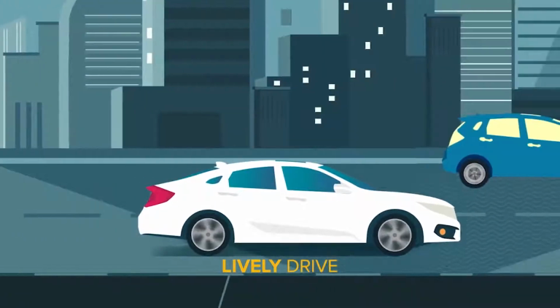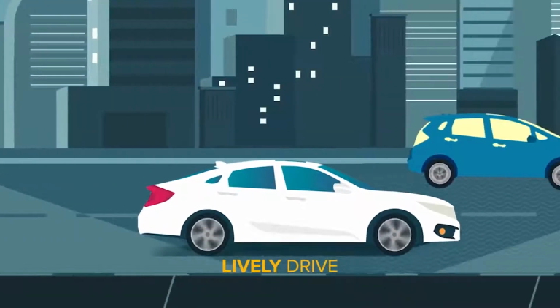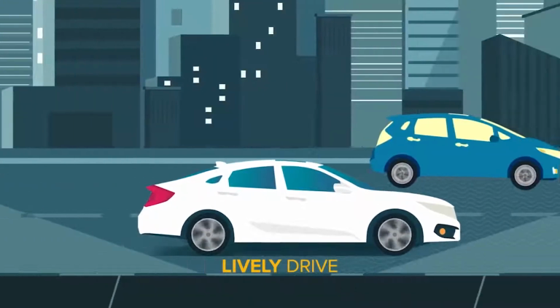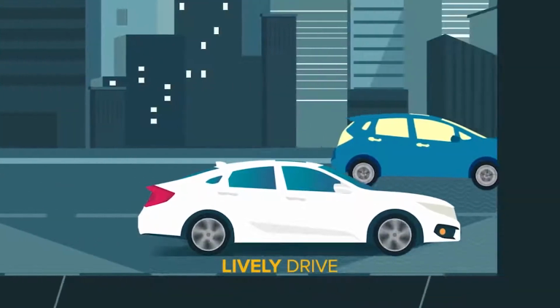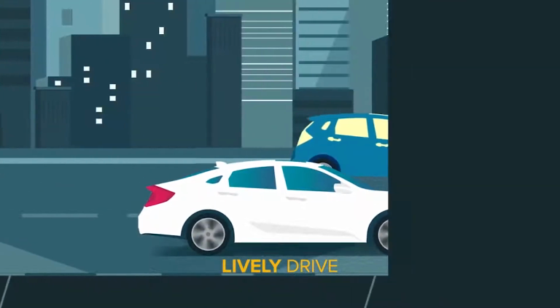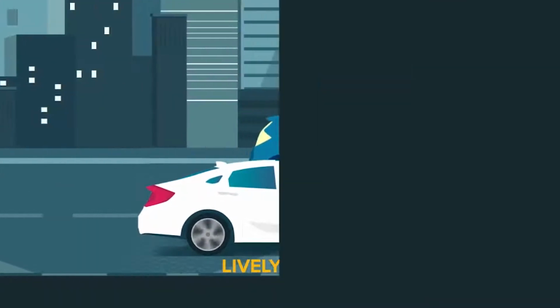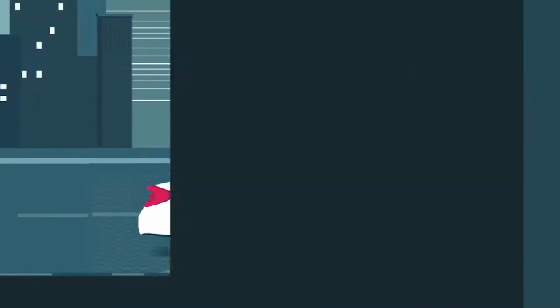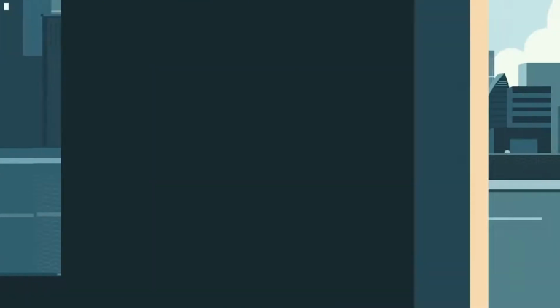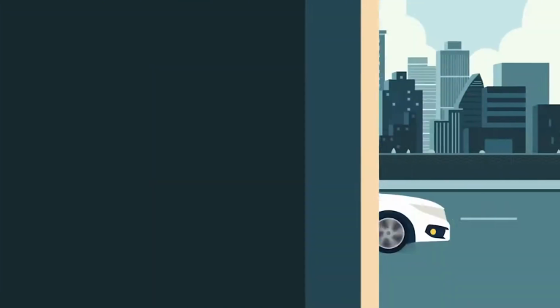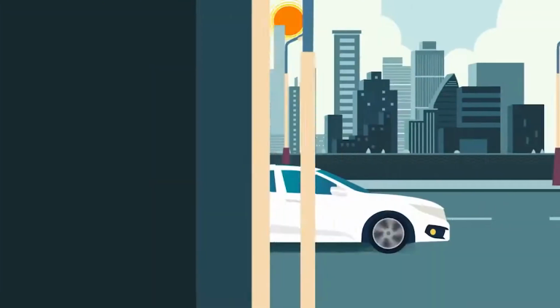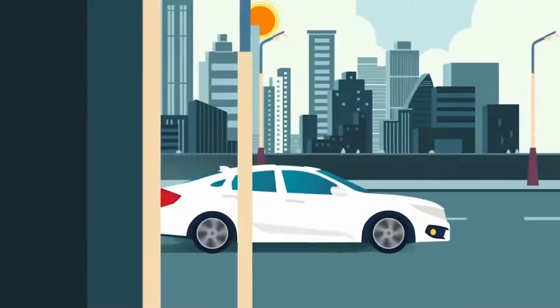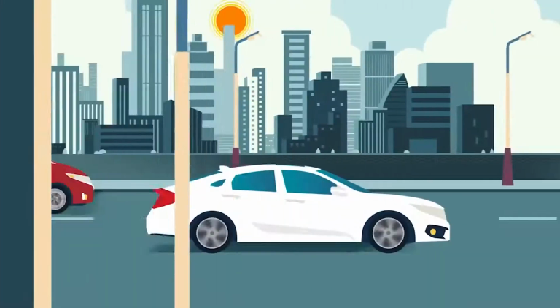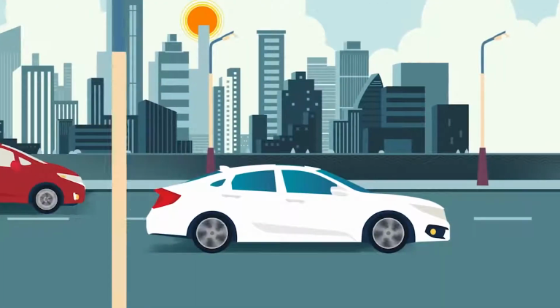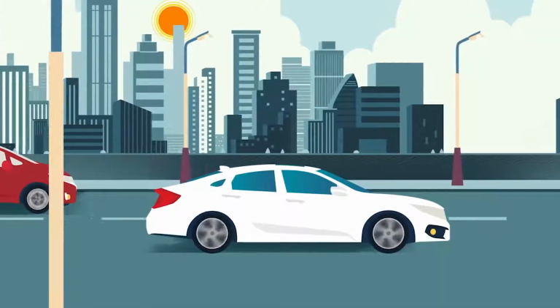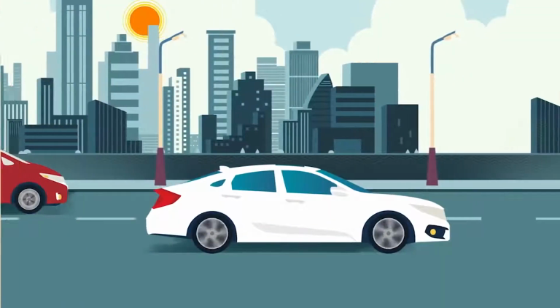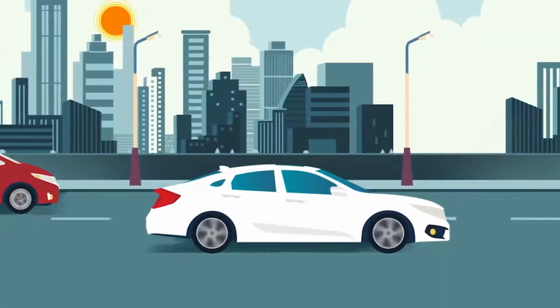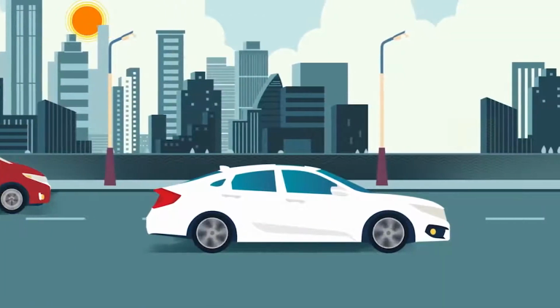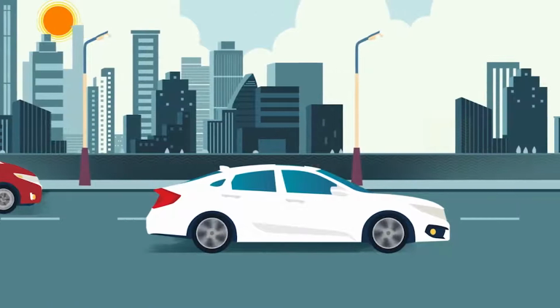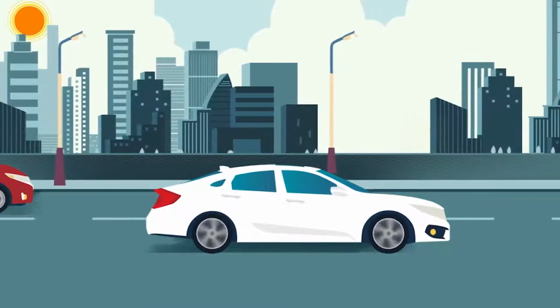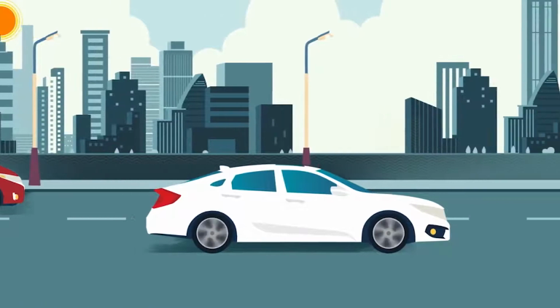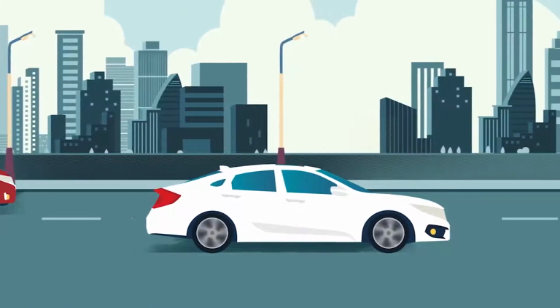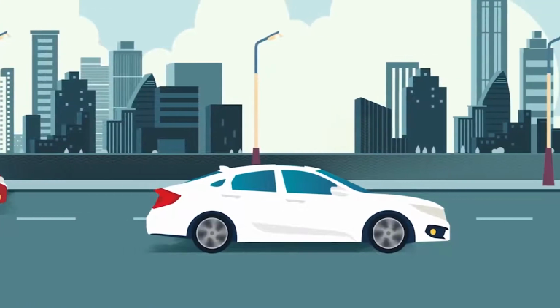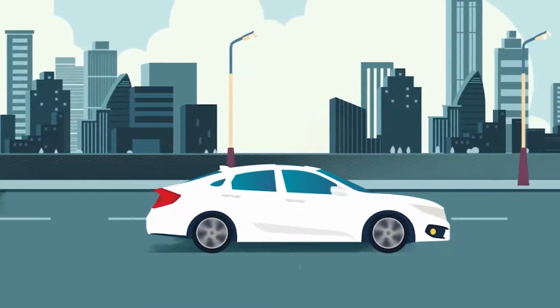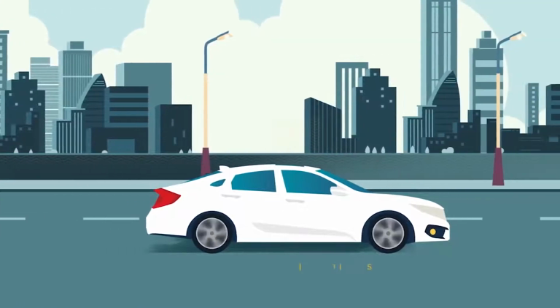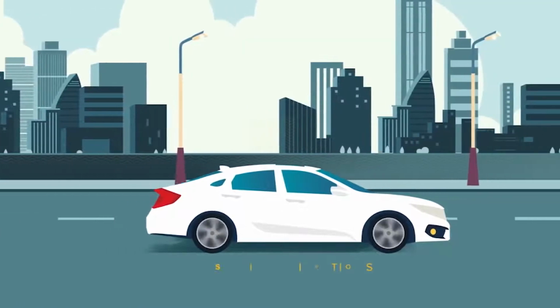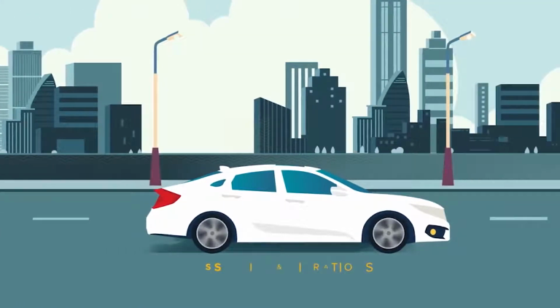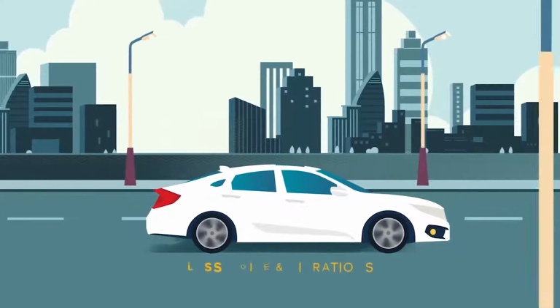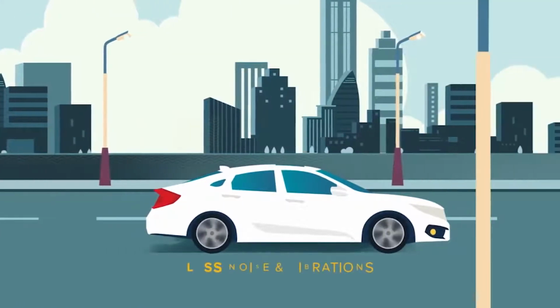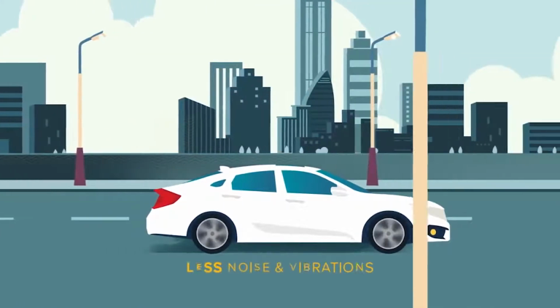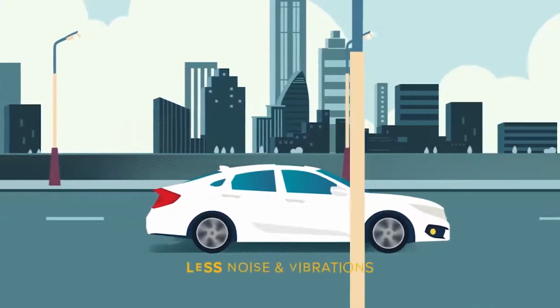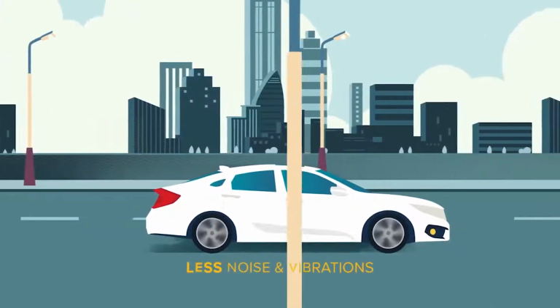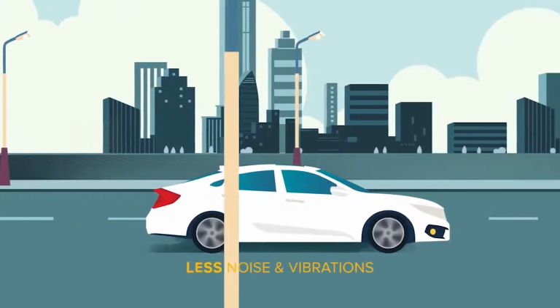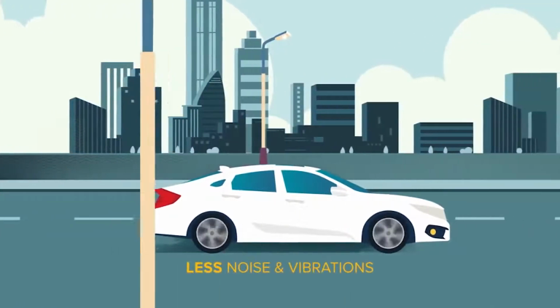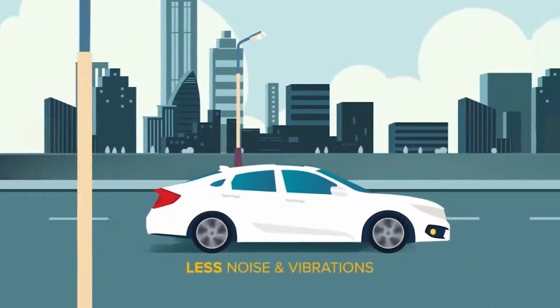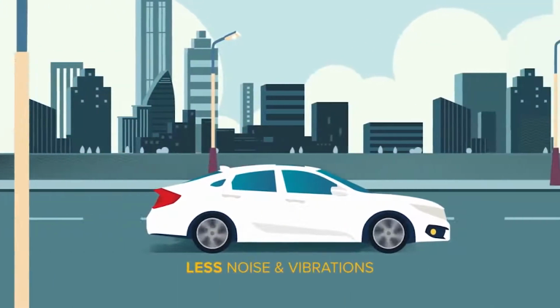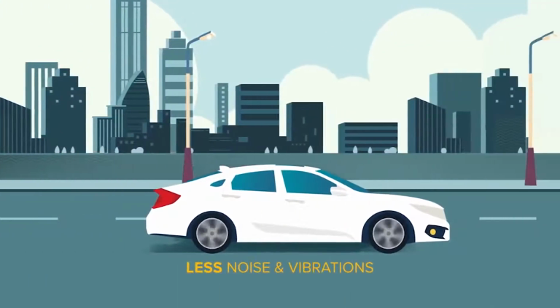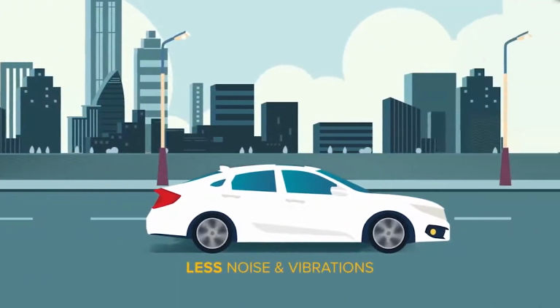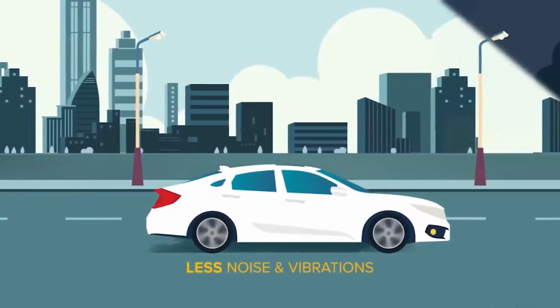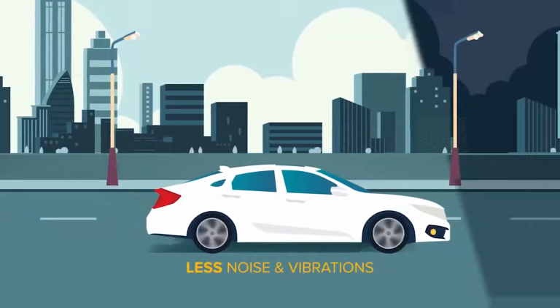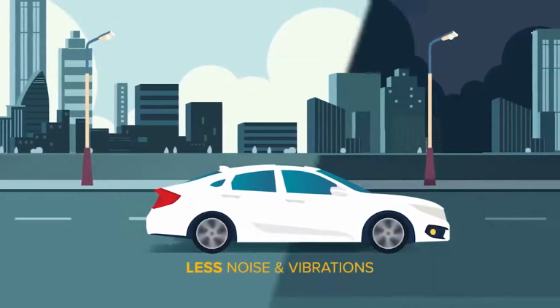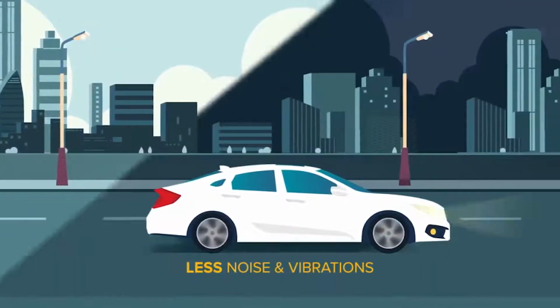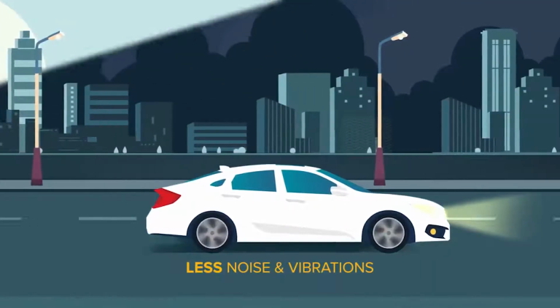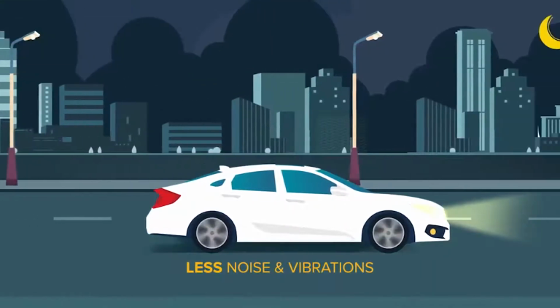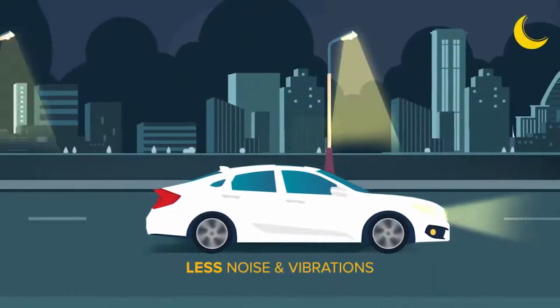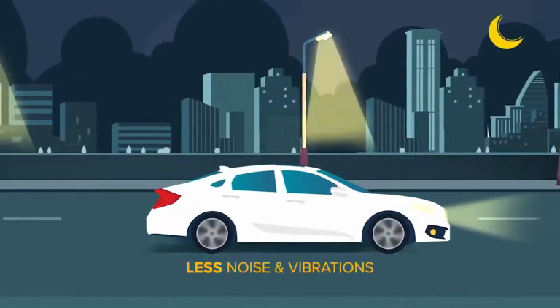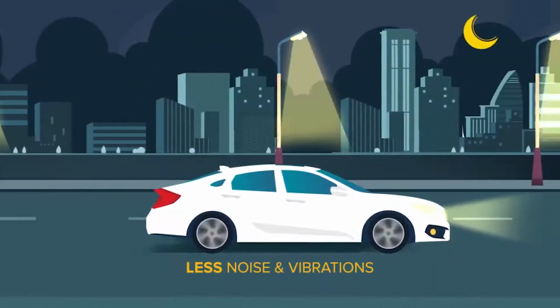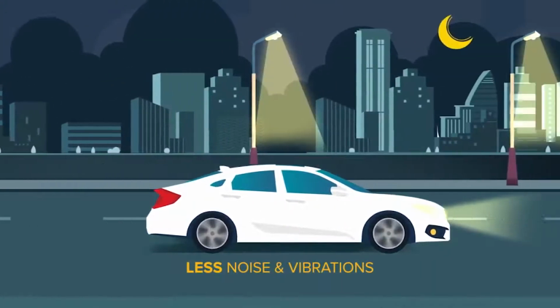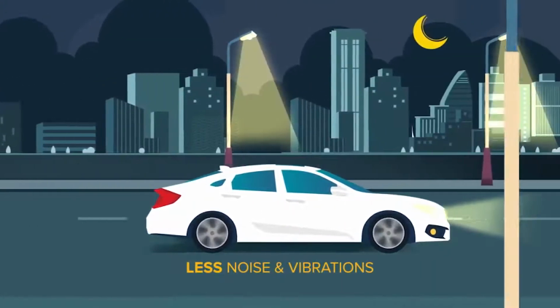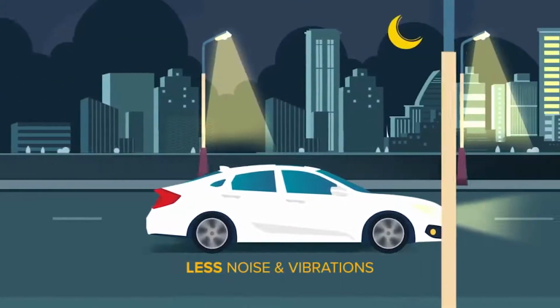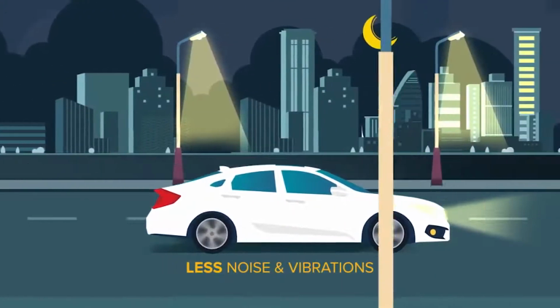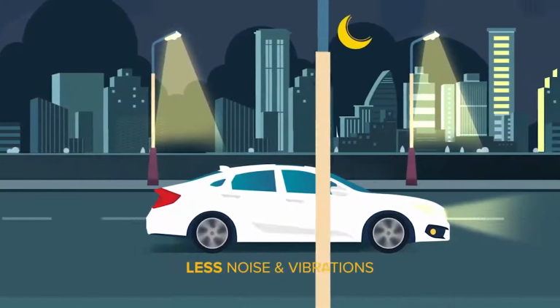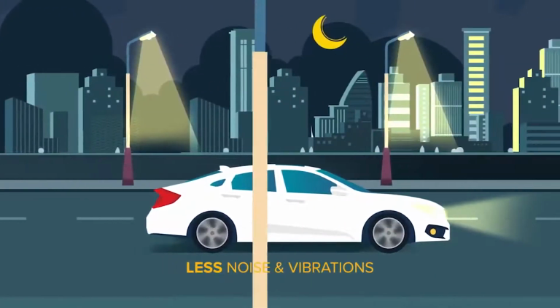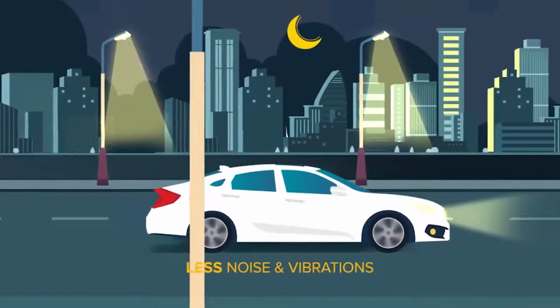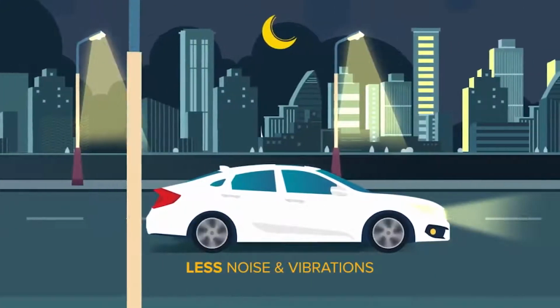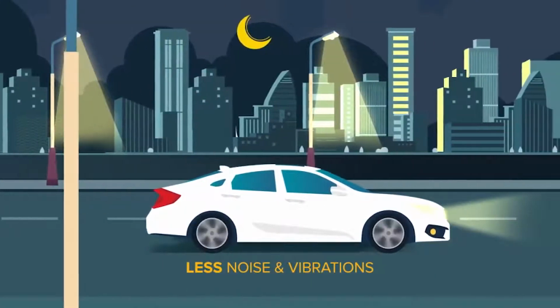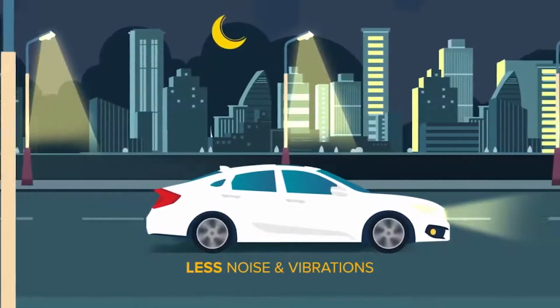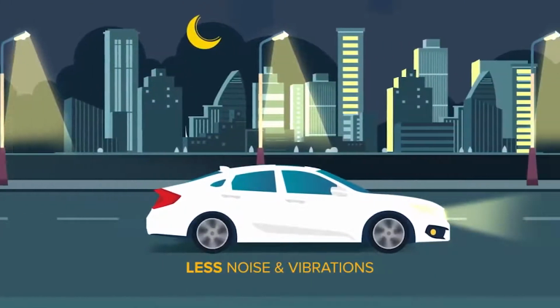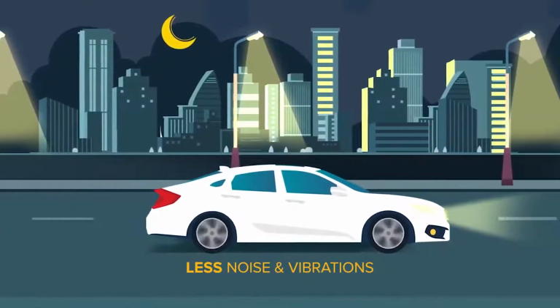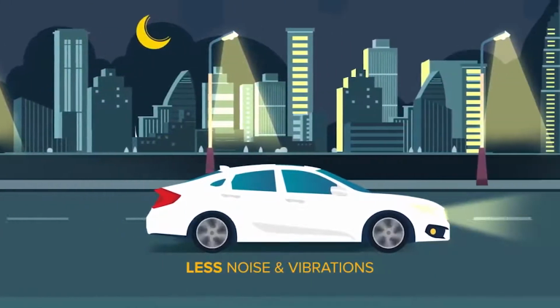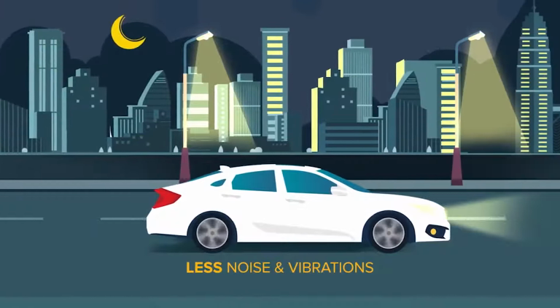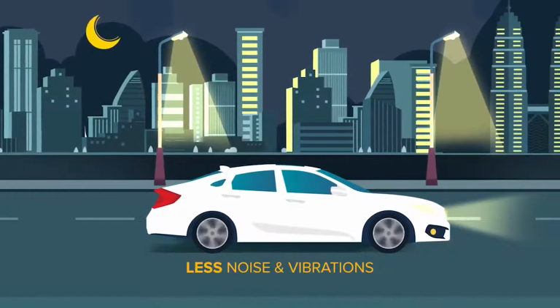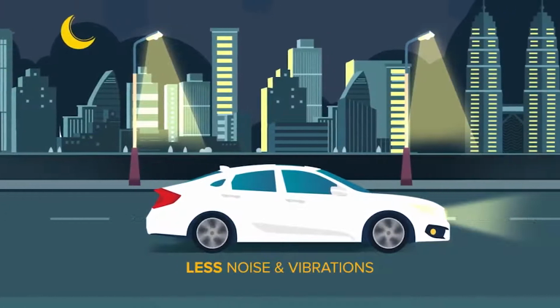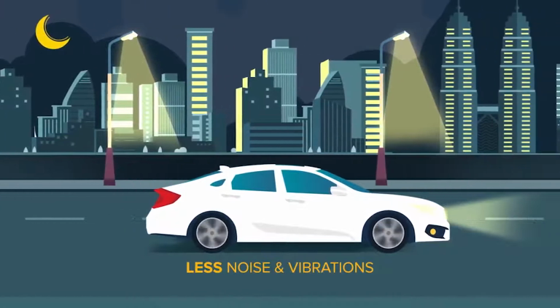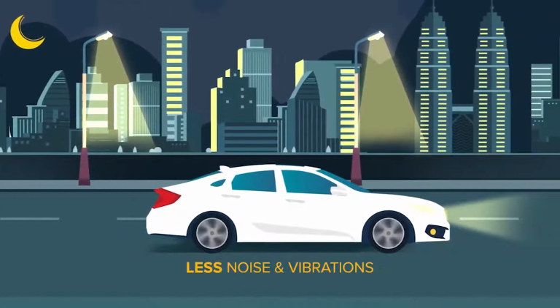With a more efficient engine, noise and vibration is also reduced, letting you cruise smoothly to your destination.